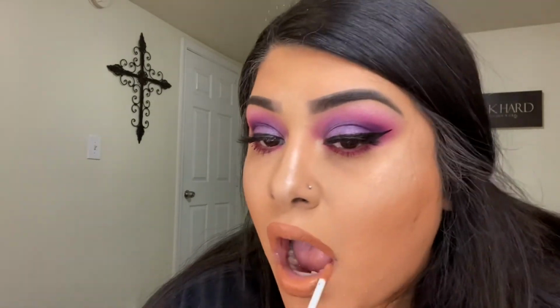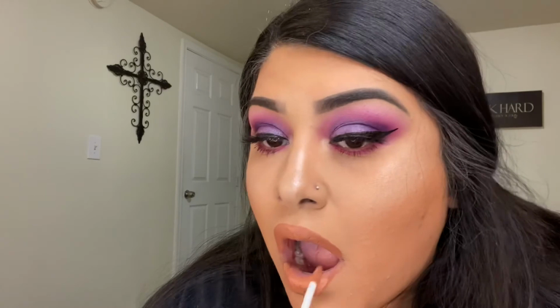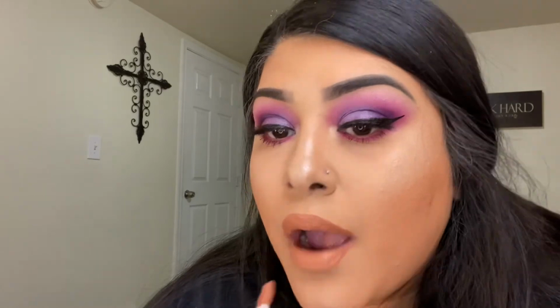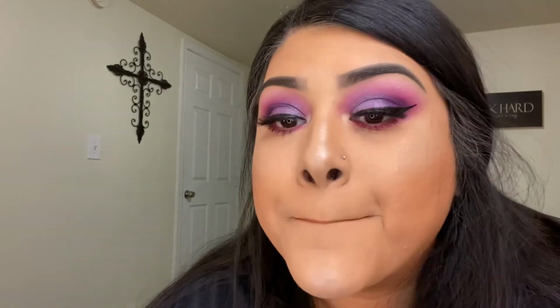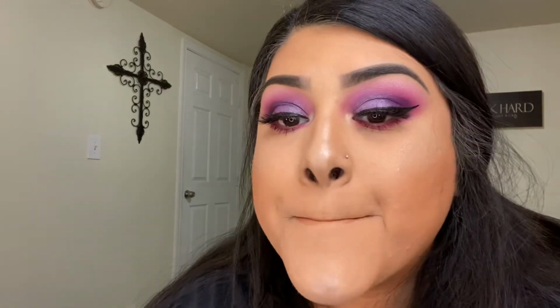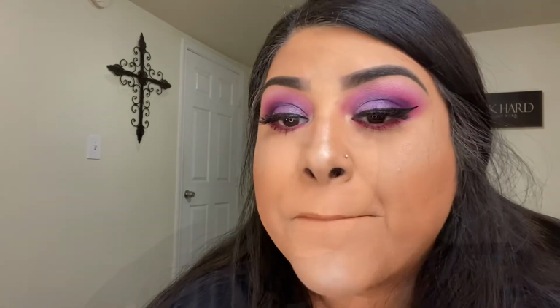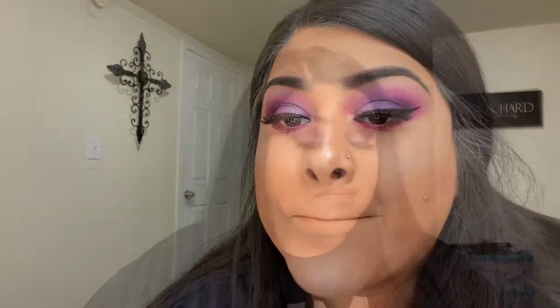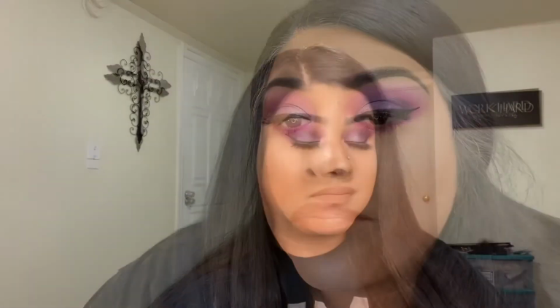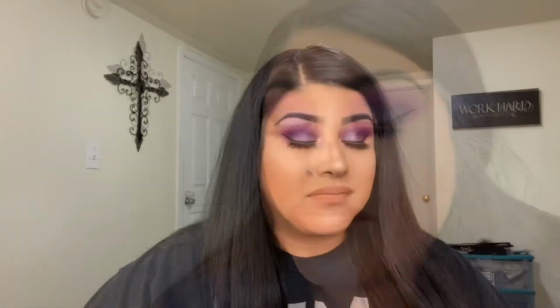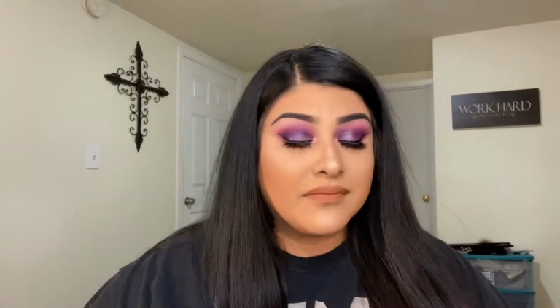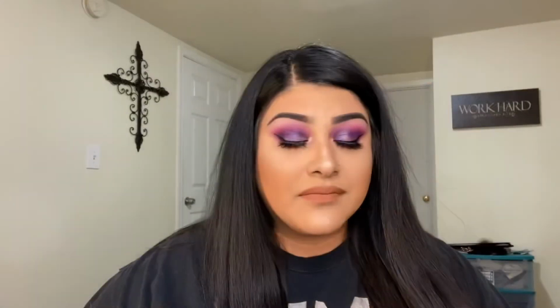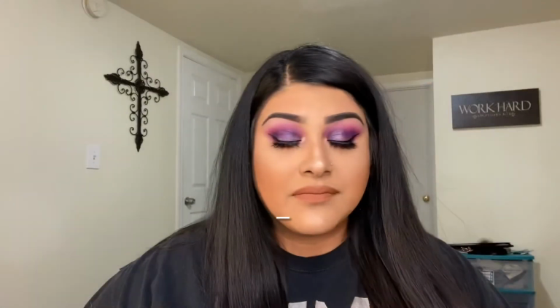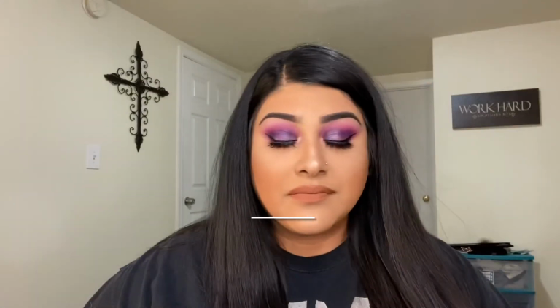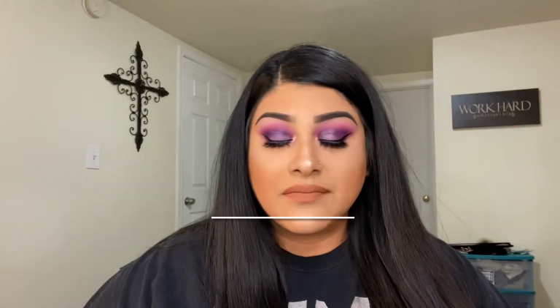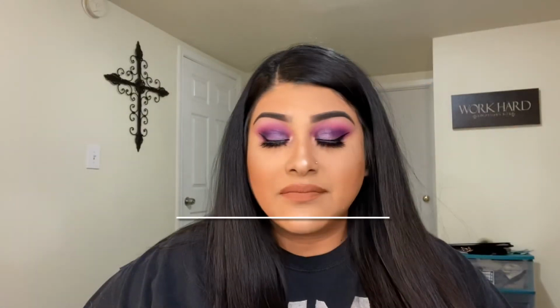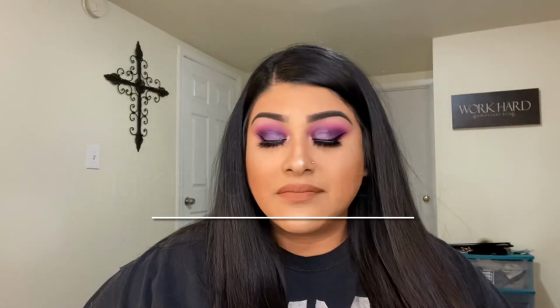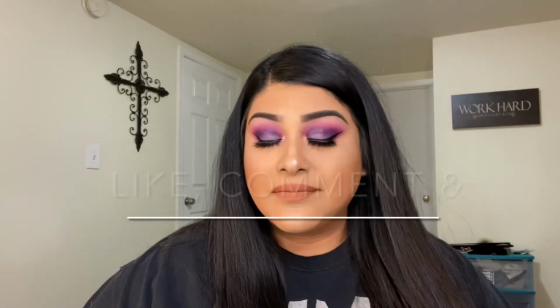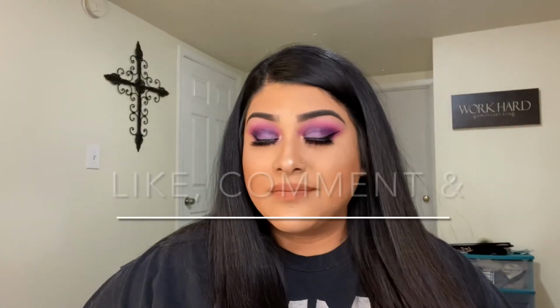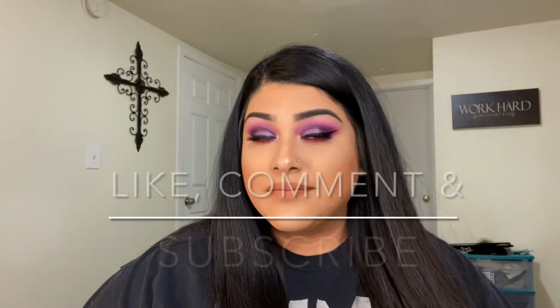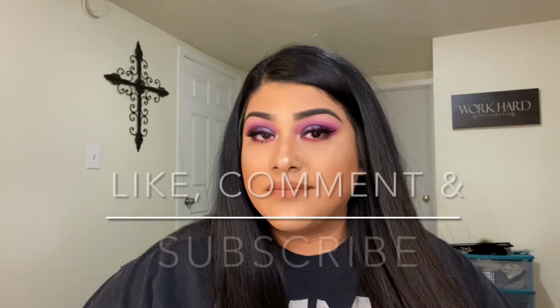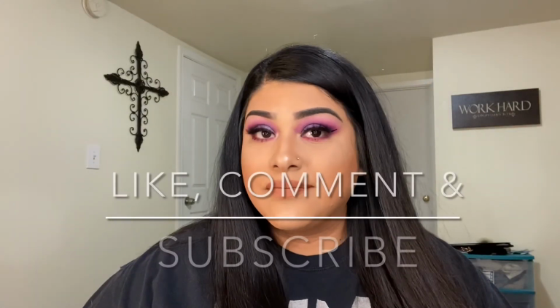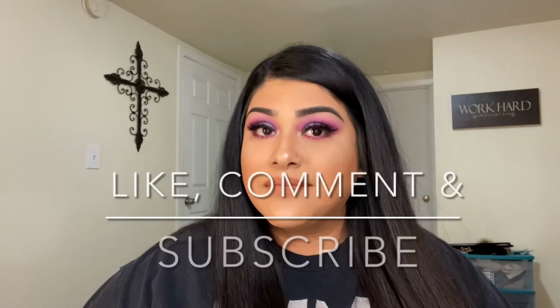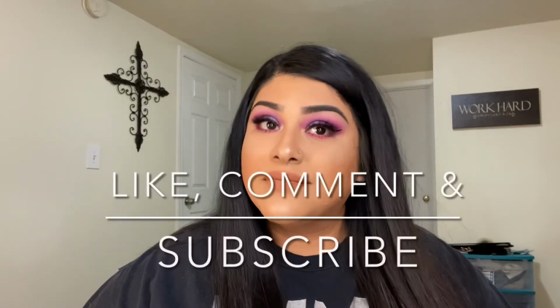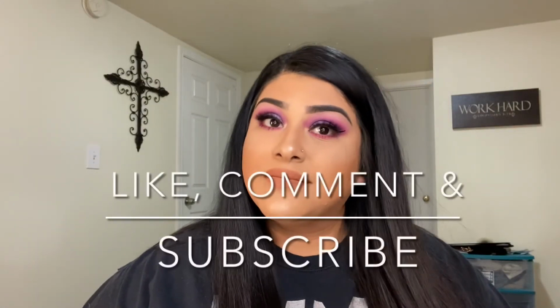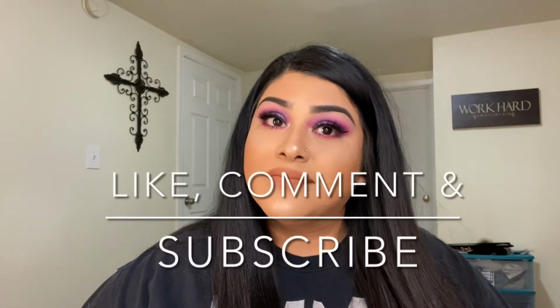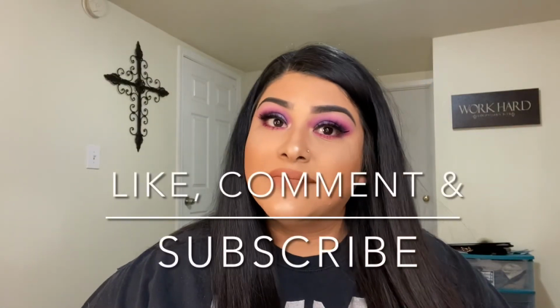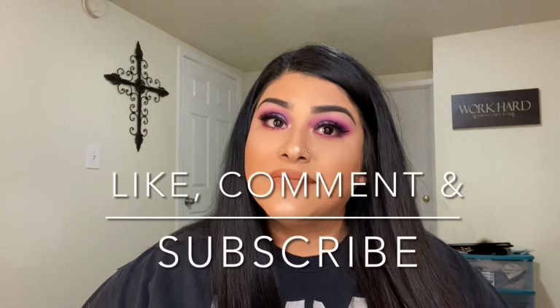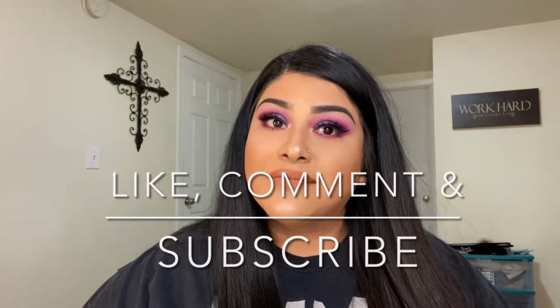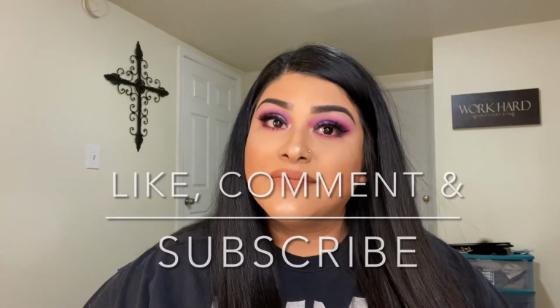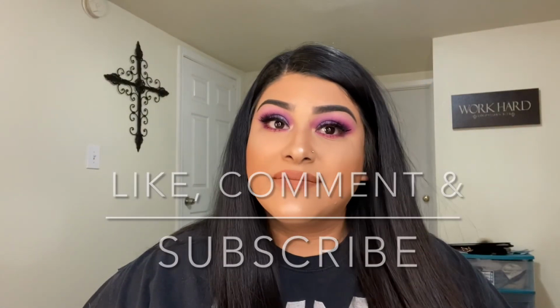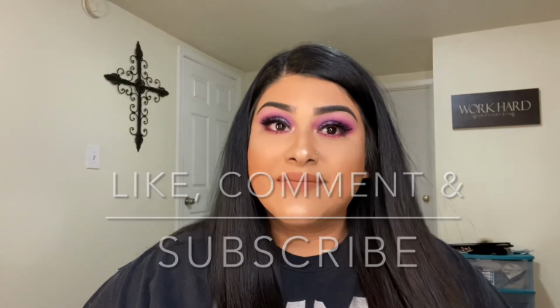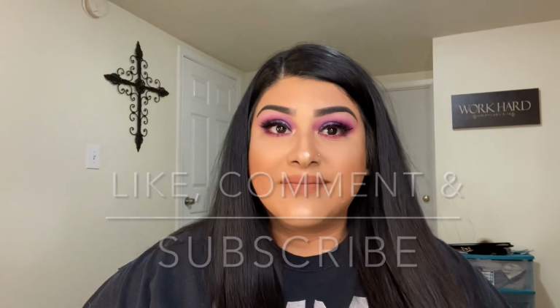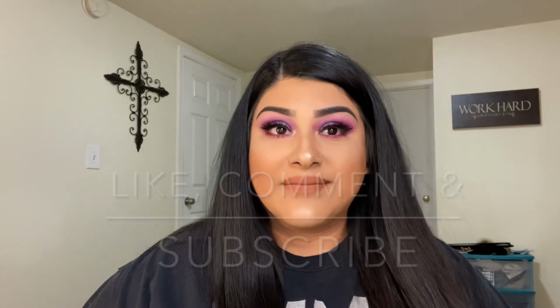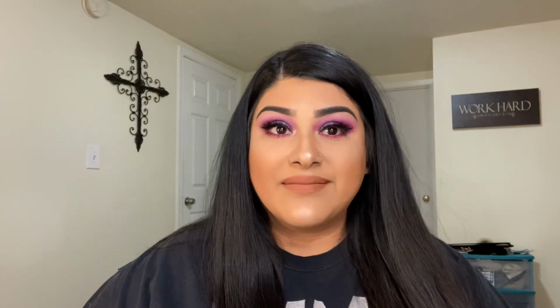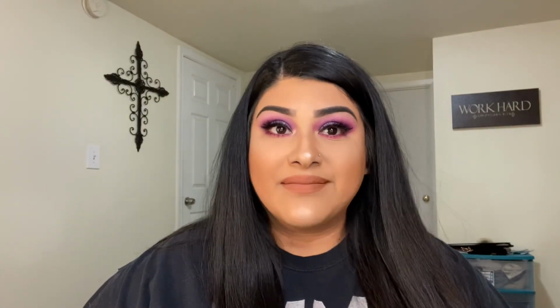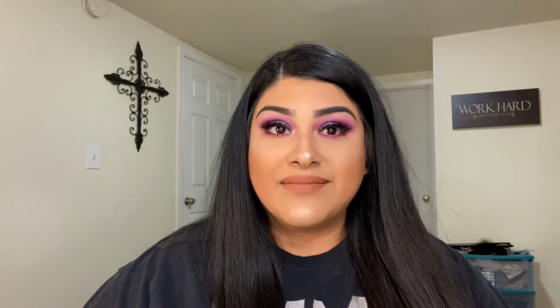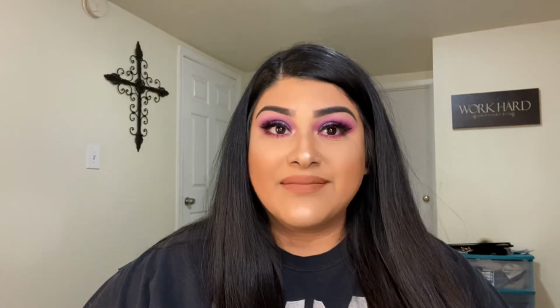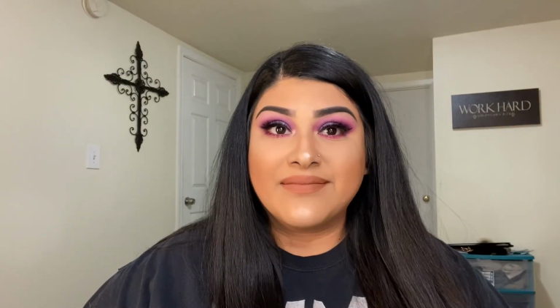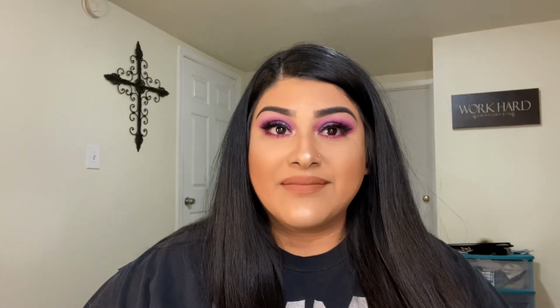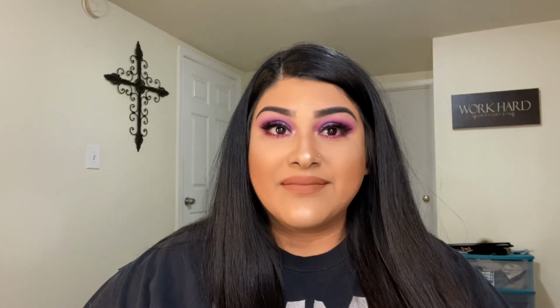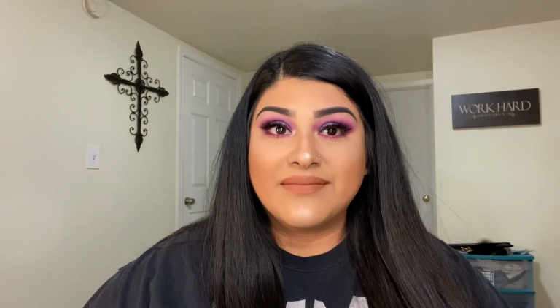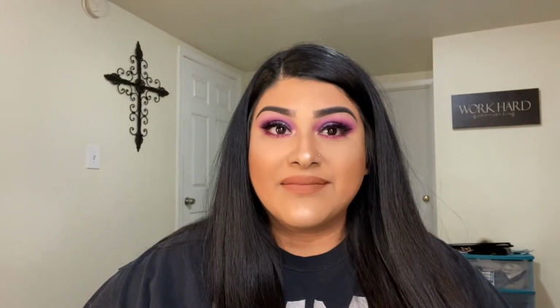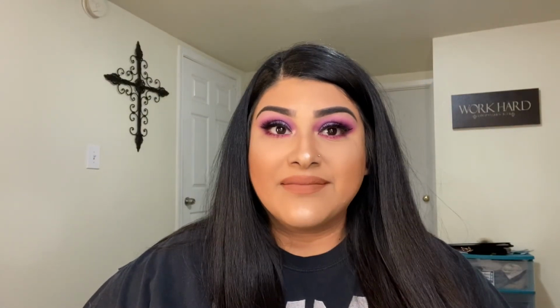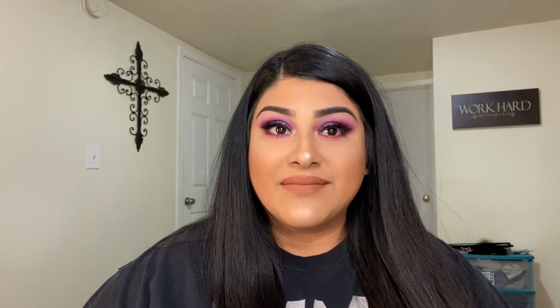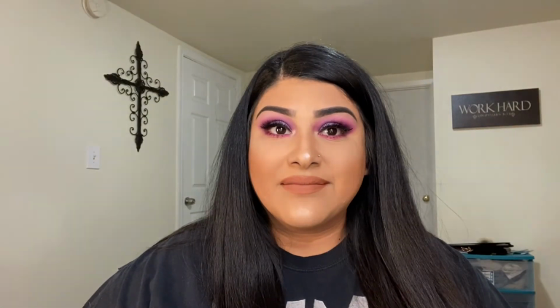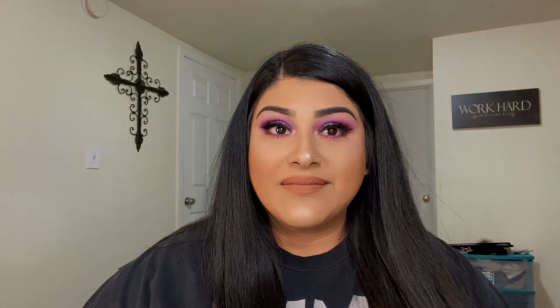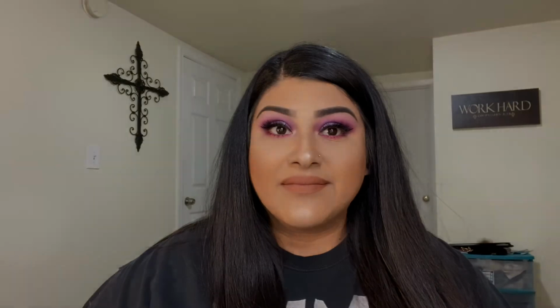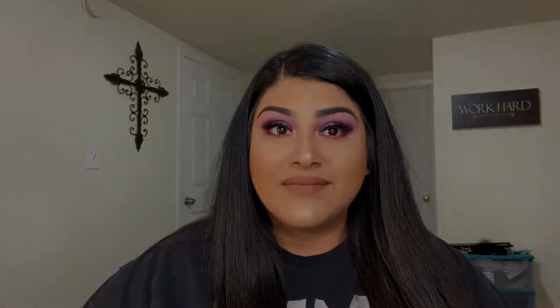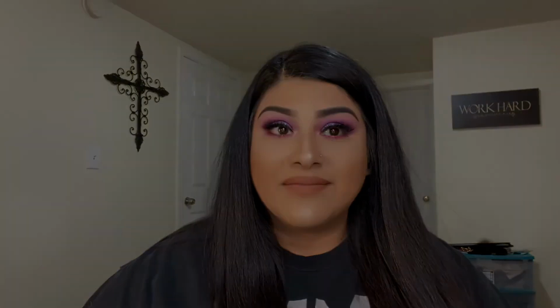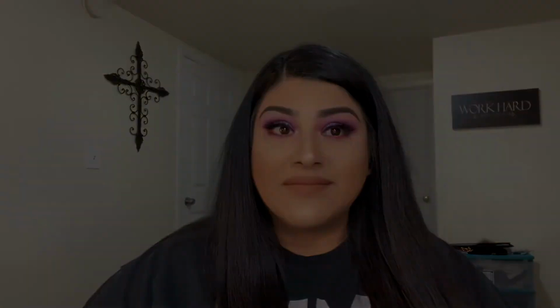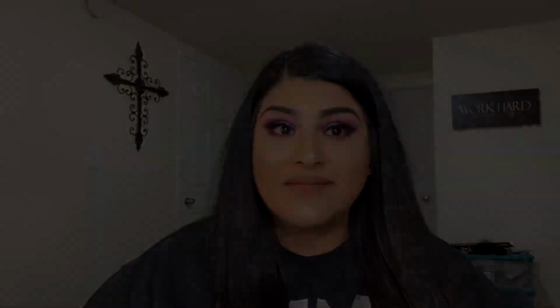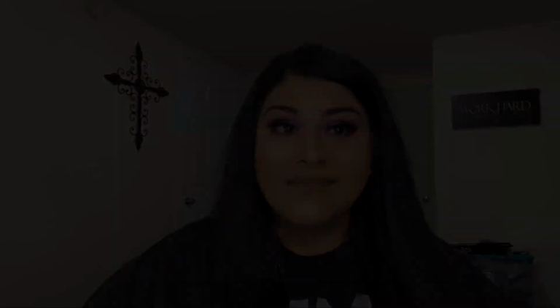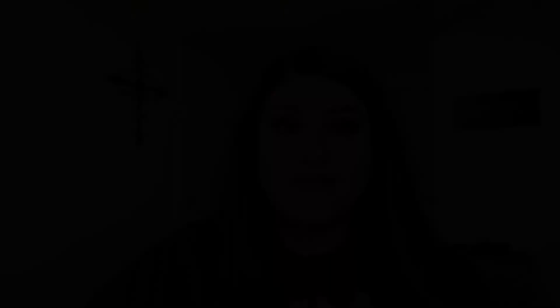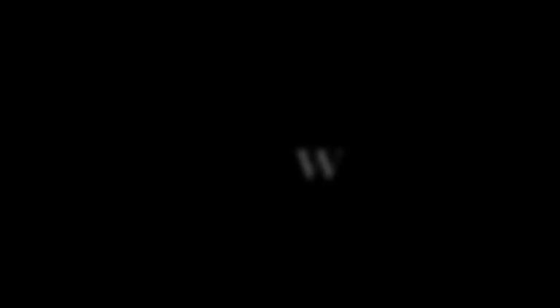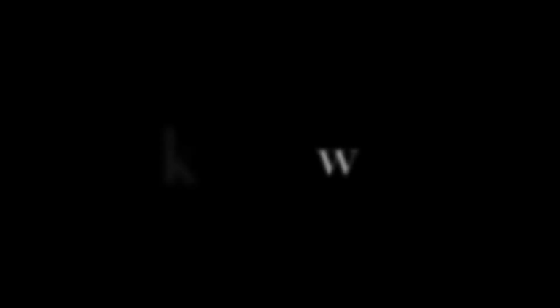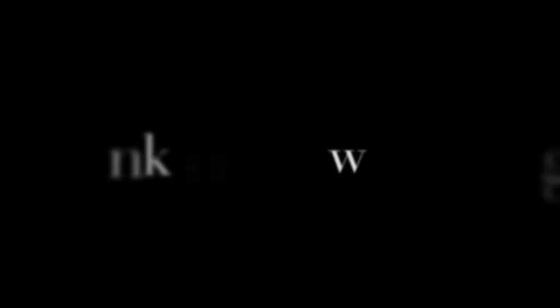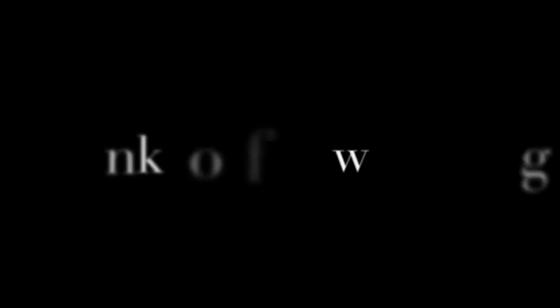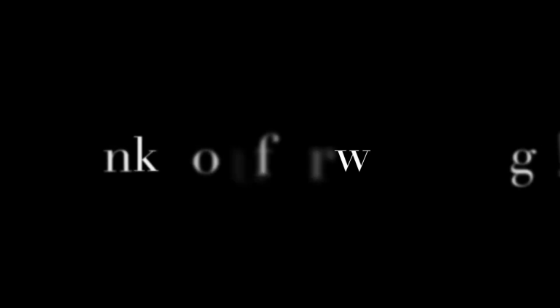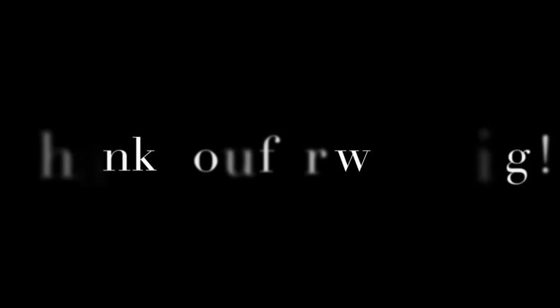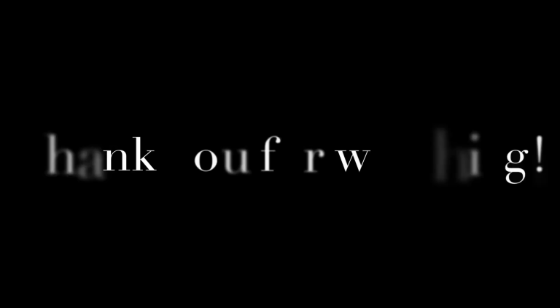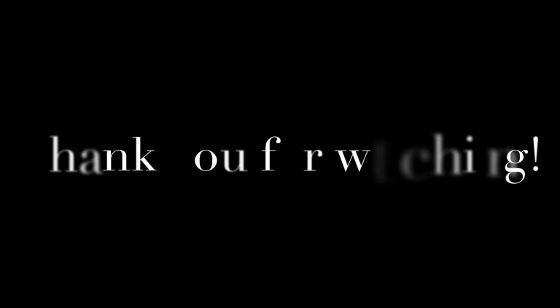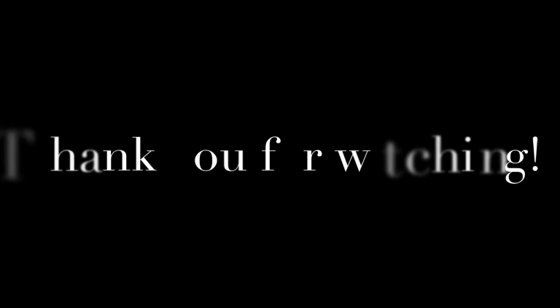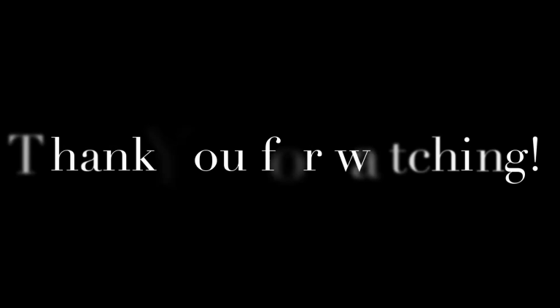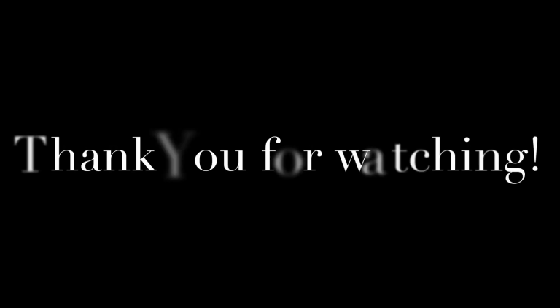Alright guys, and this is the finished look. If you did enjoy this look please don't forget to like, comment and subscribe. Thank you so much for watching.